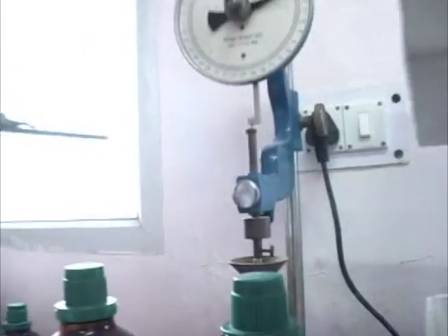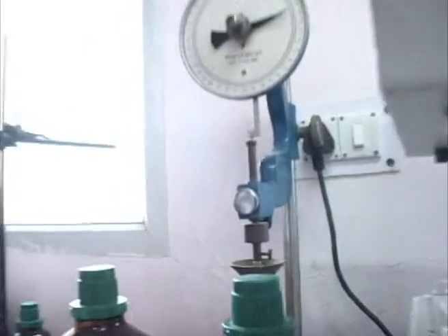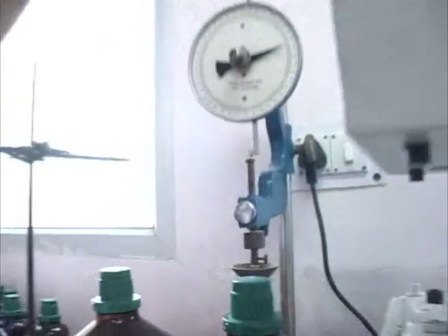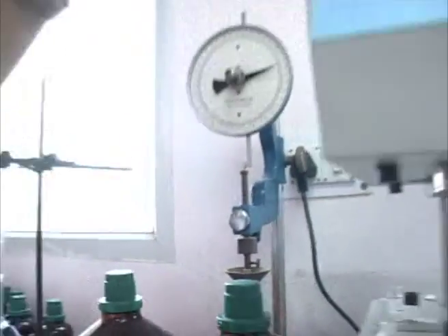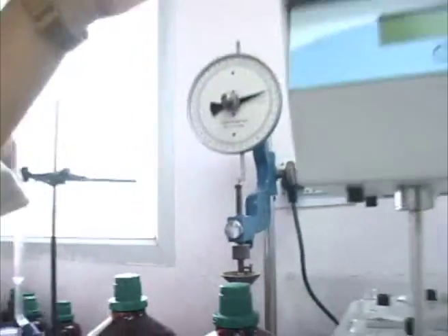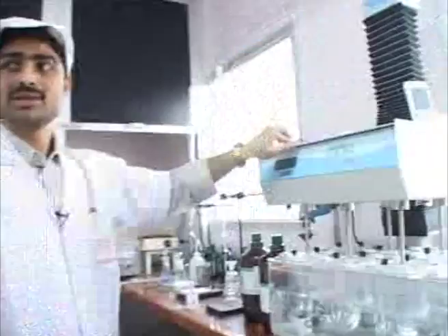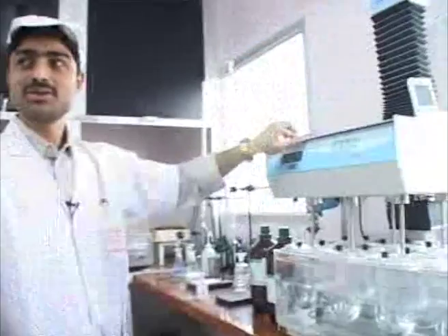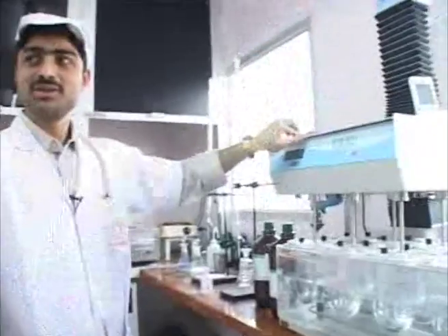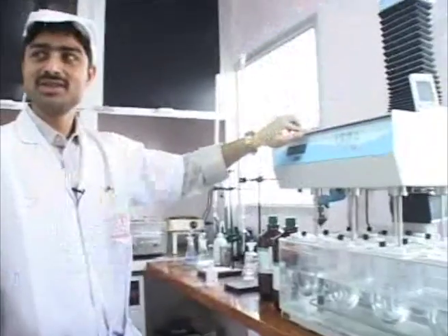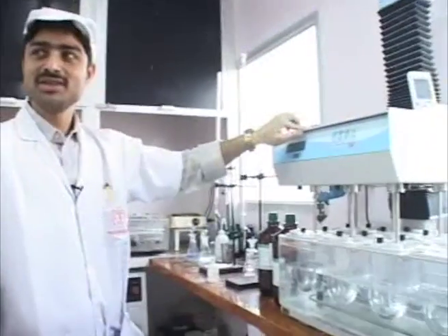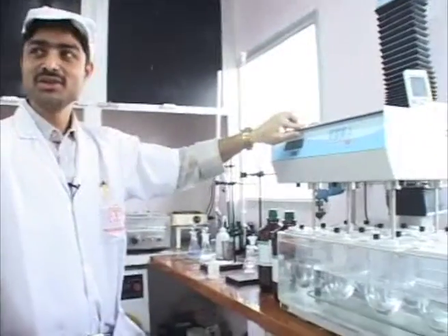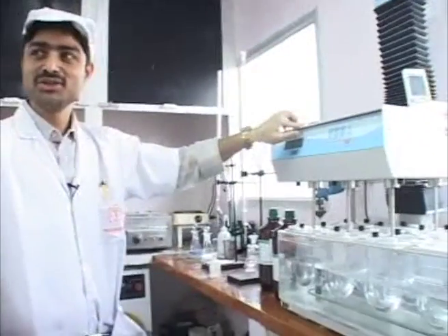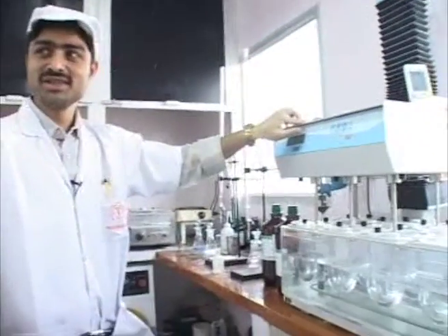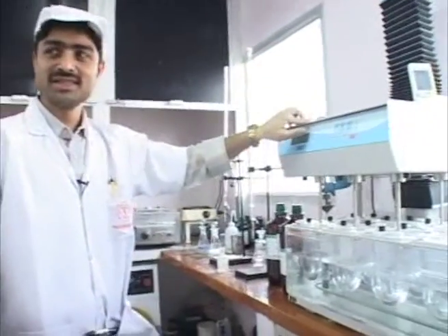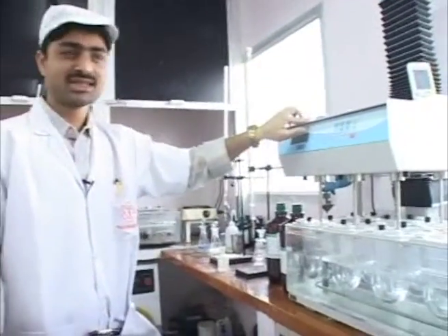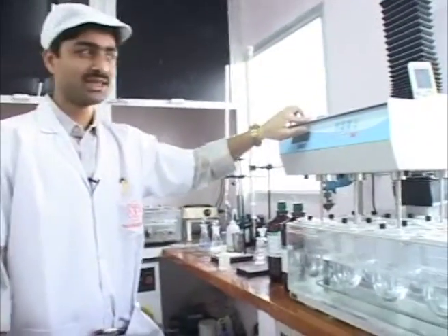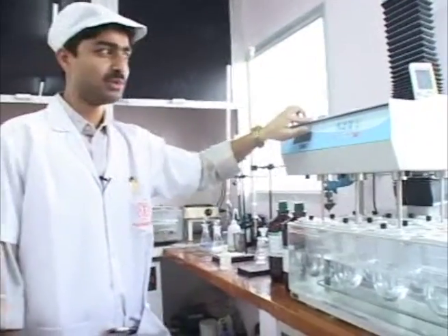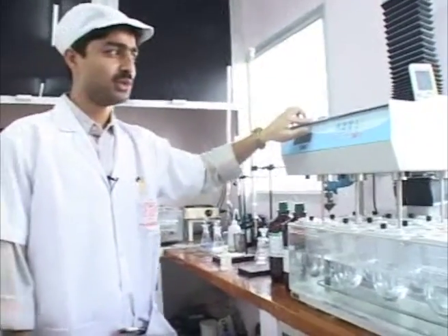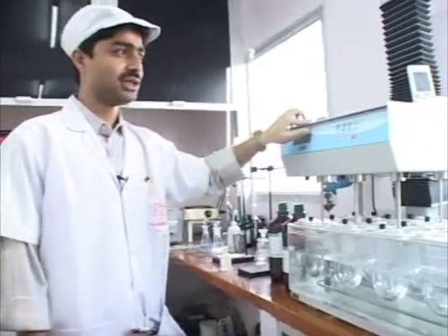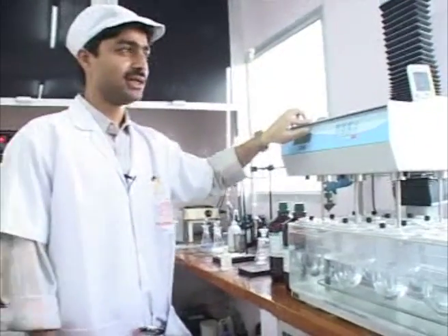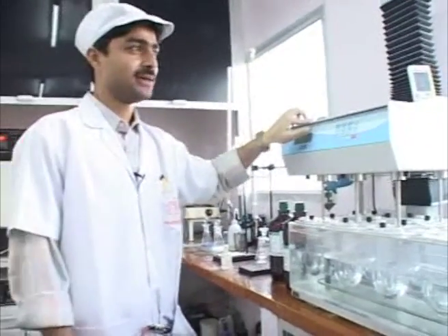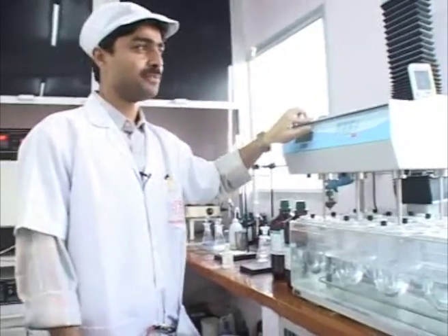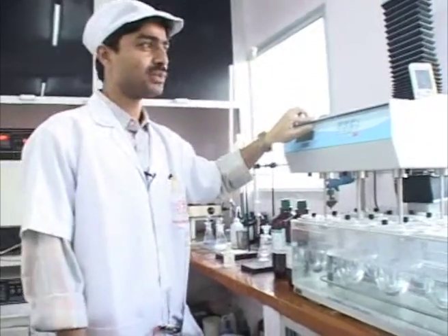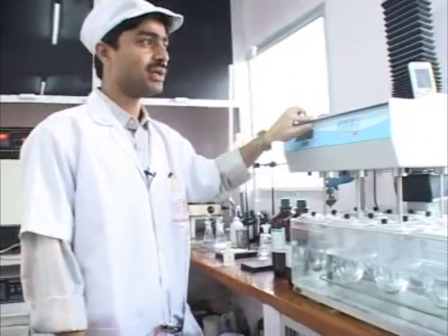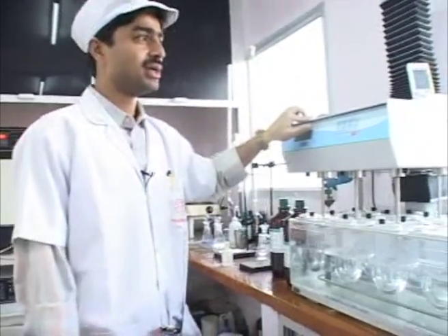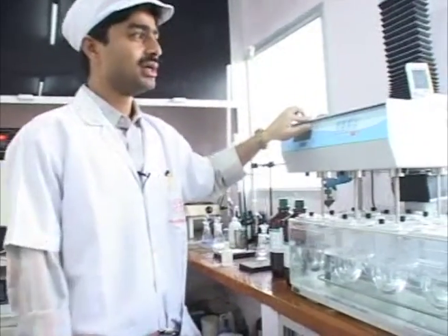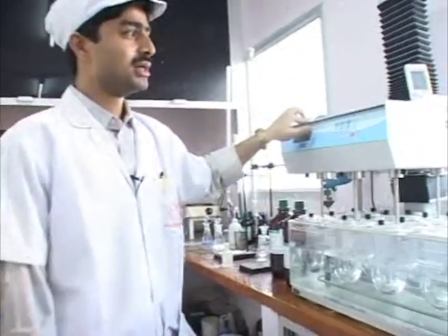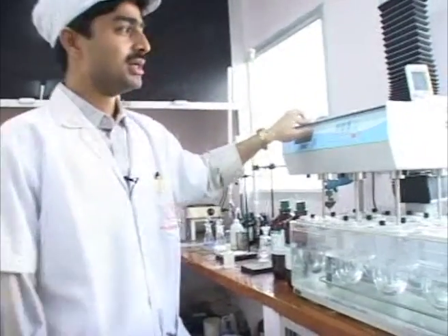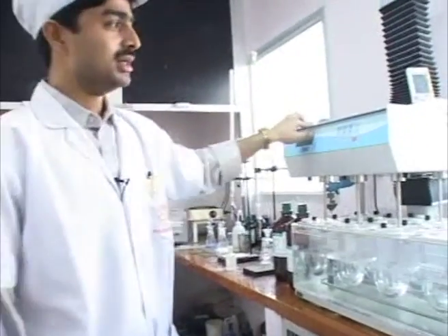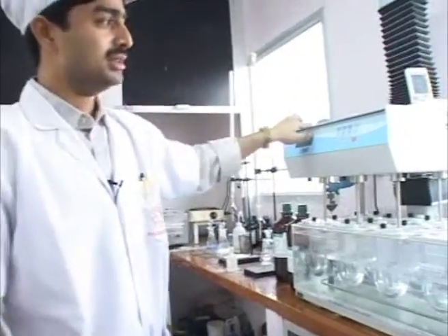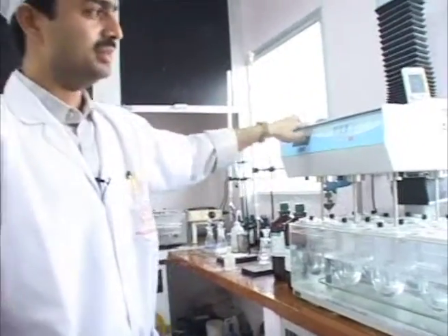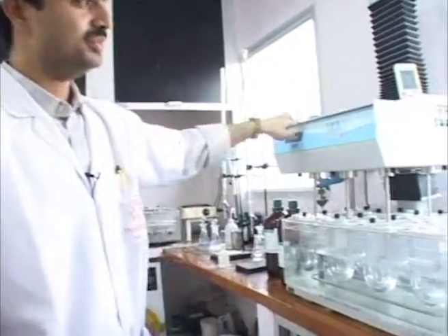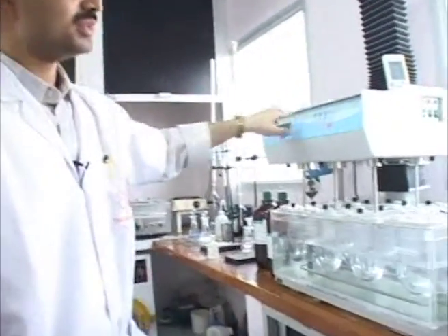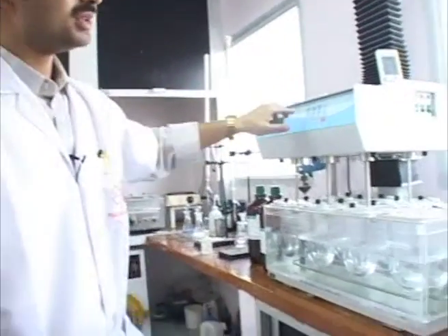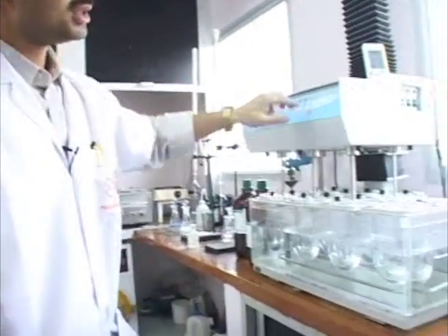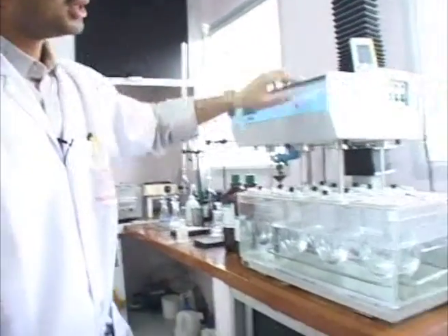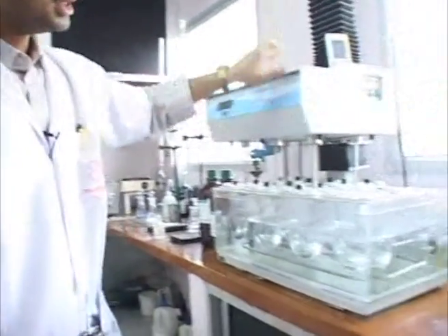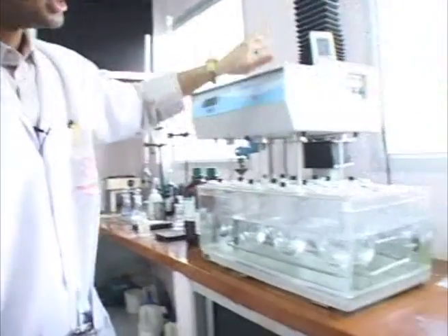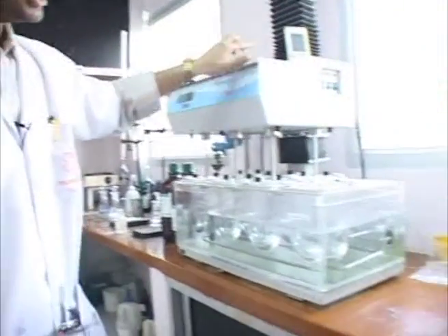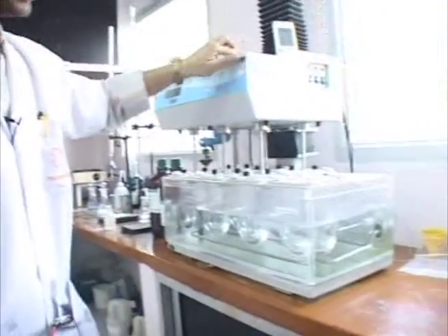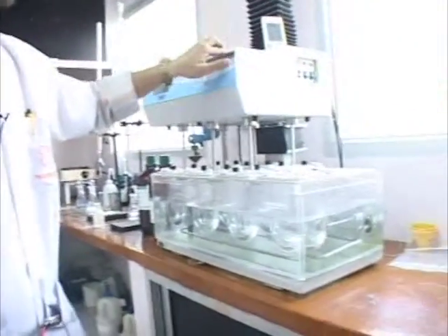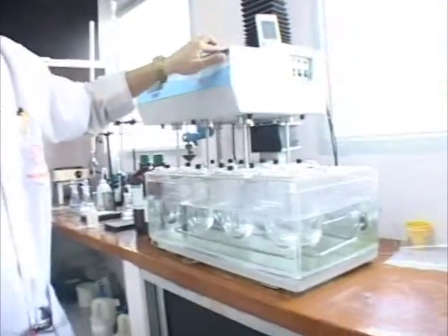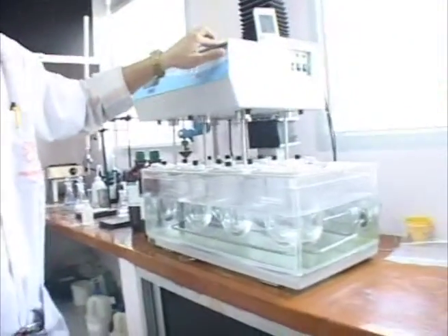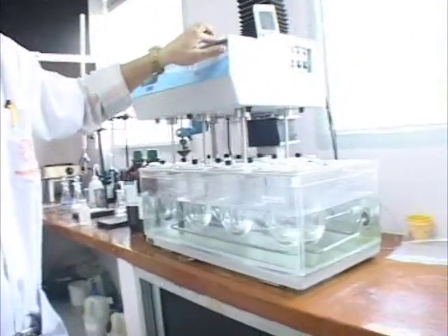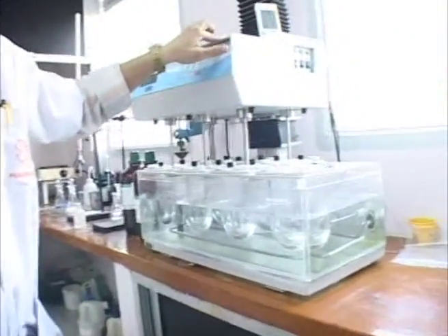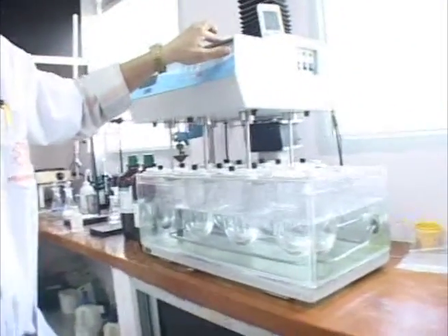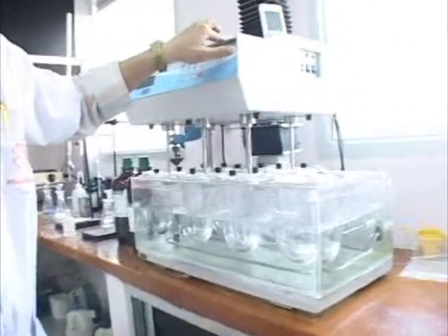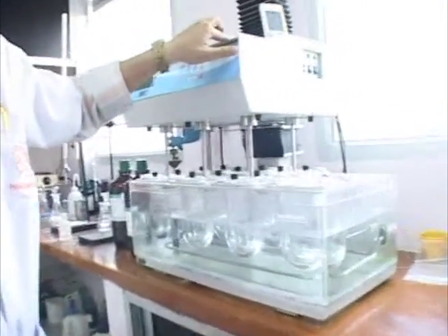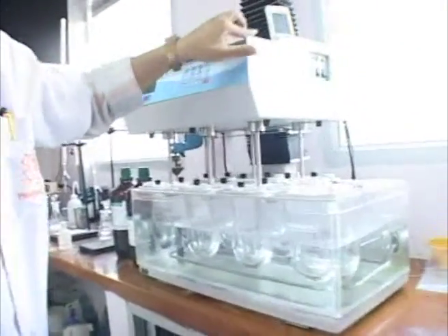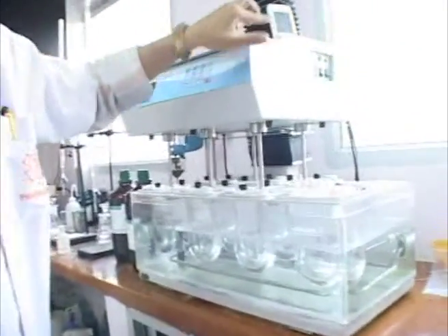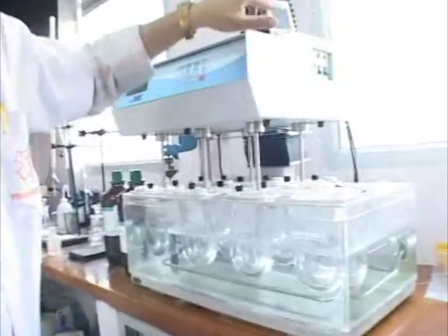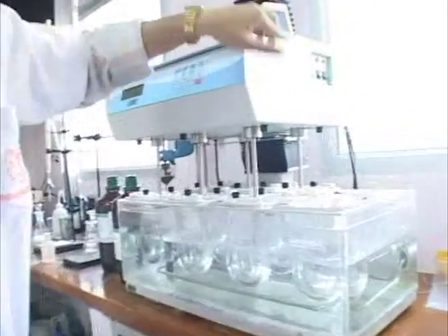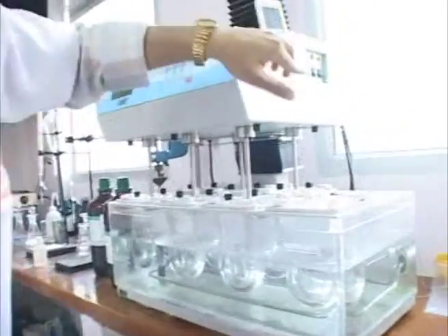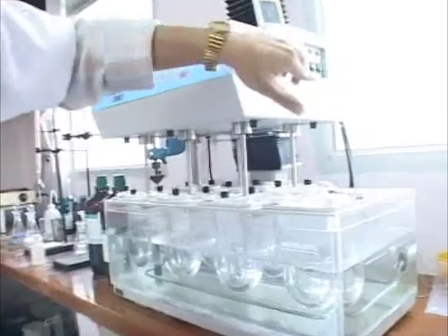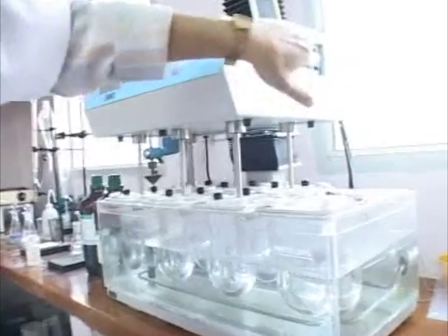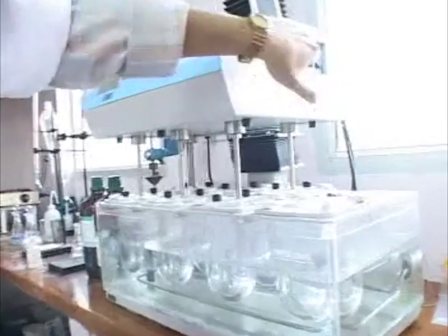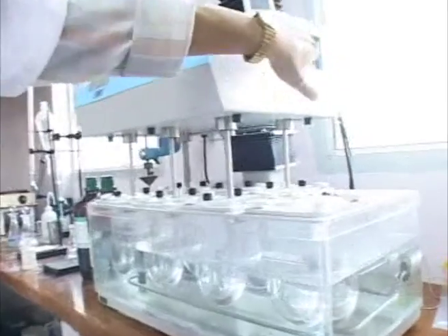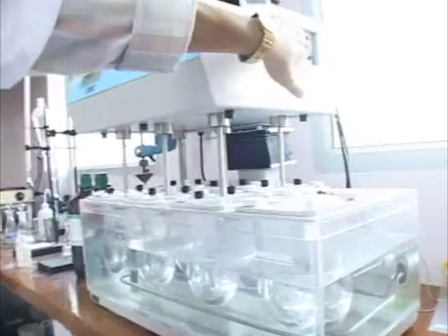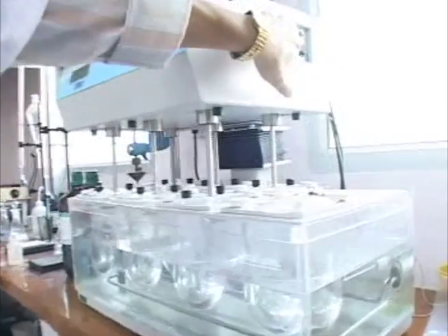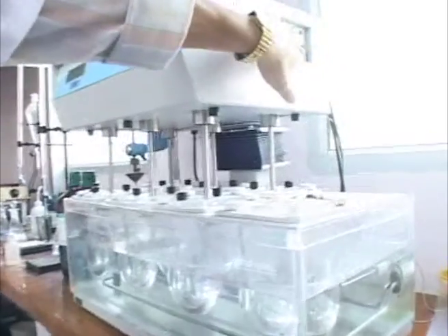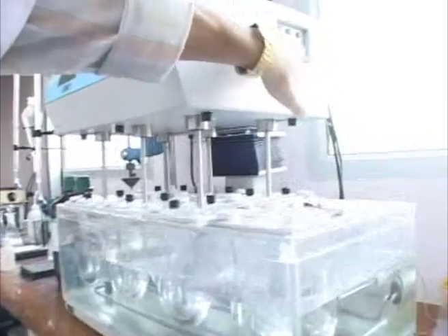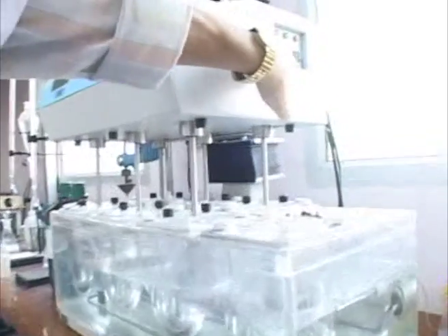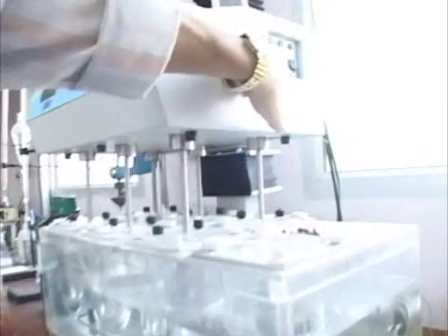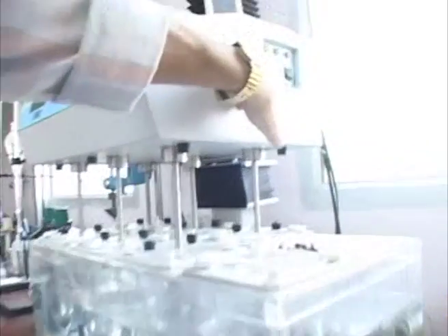This is called a dissolution tester. This instrument is used to test tablet dissolution.